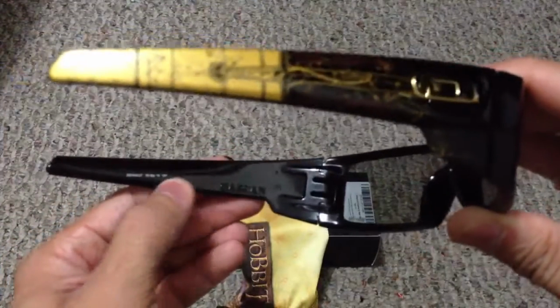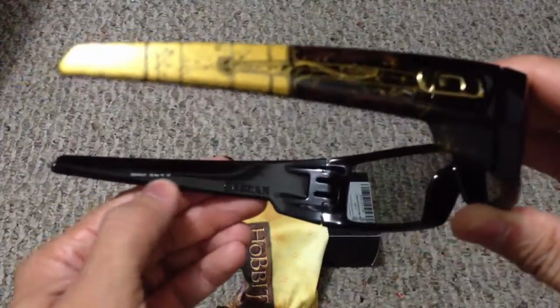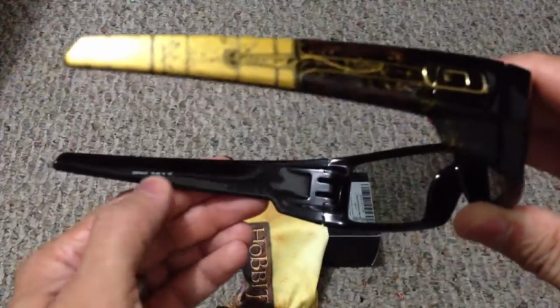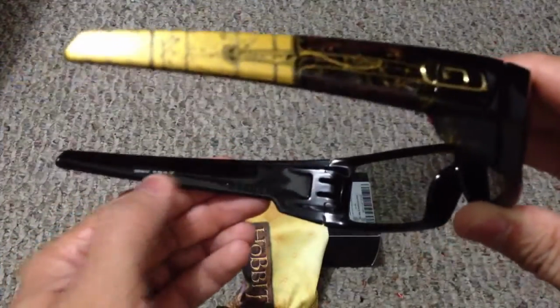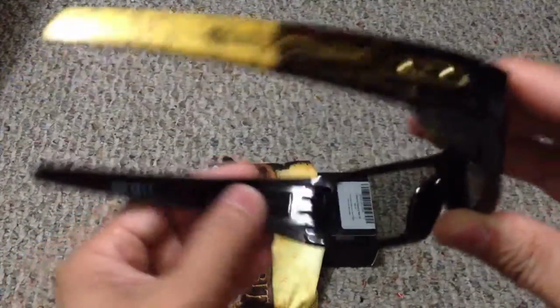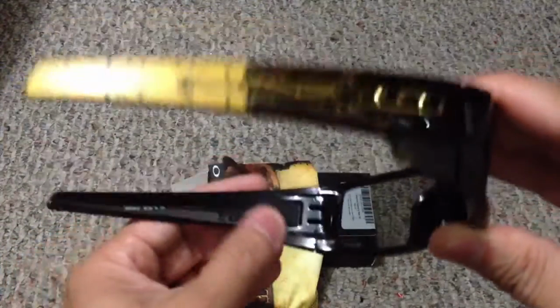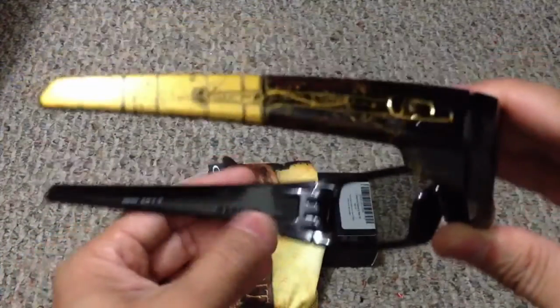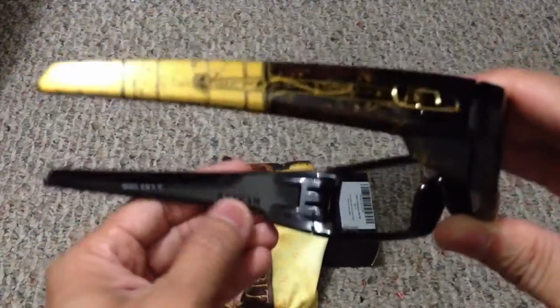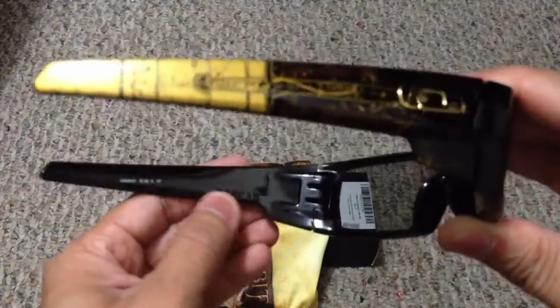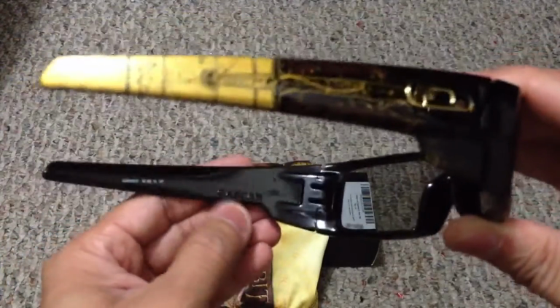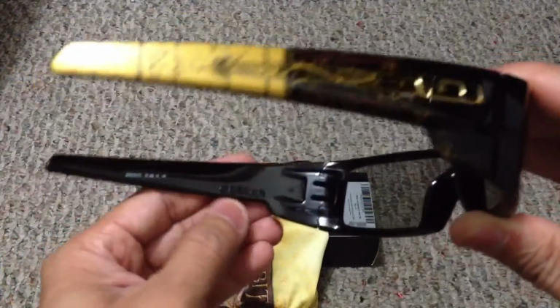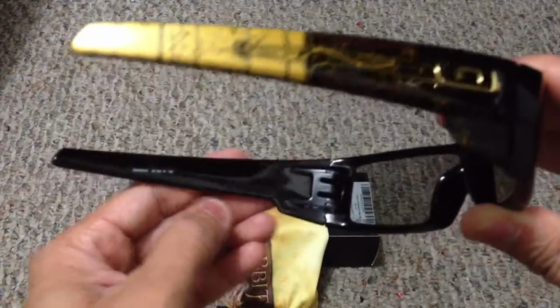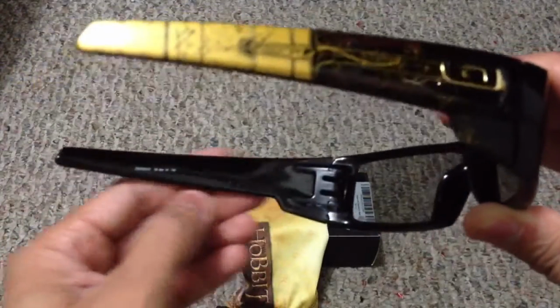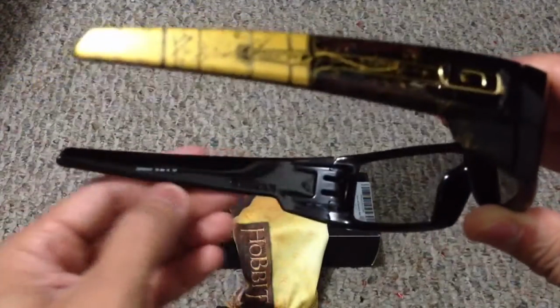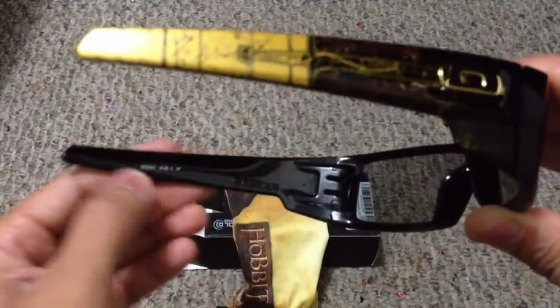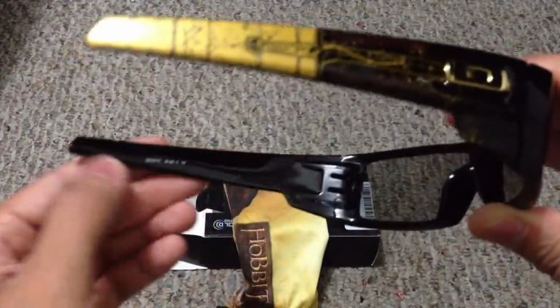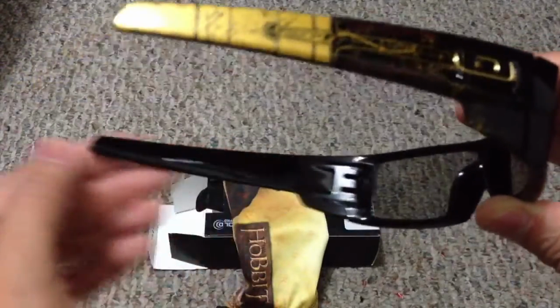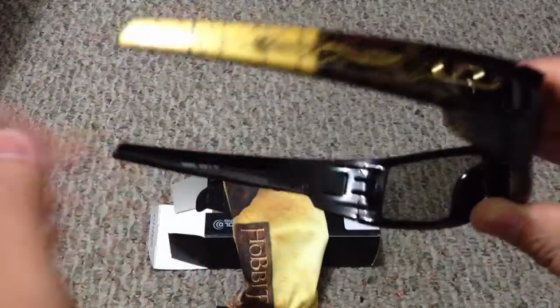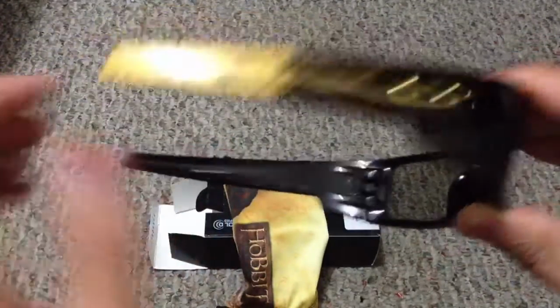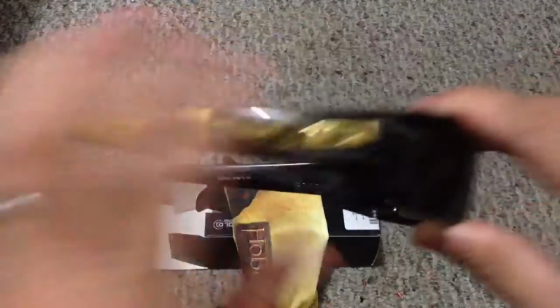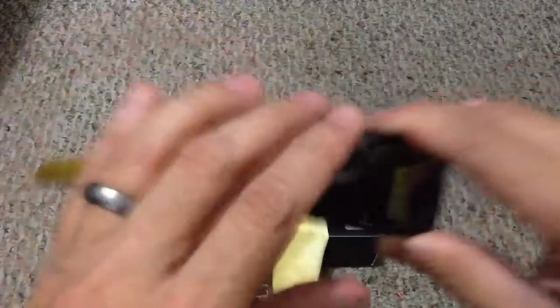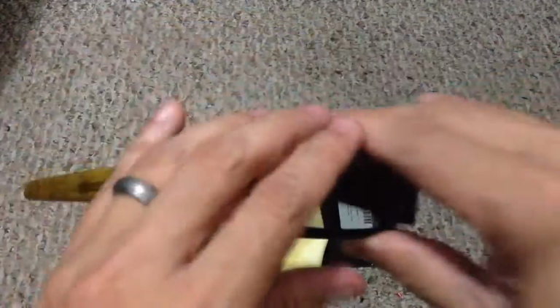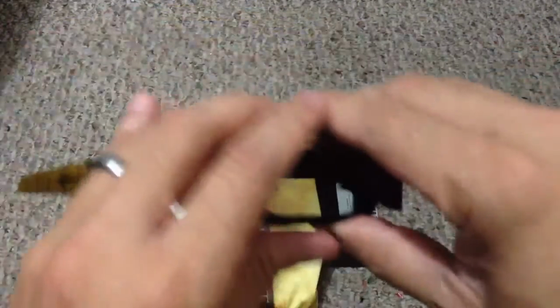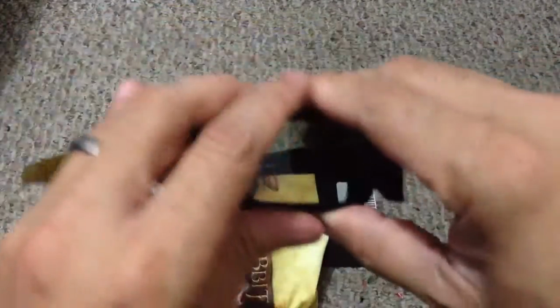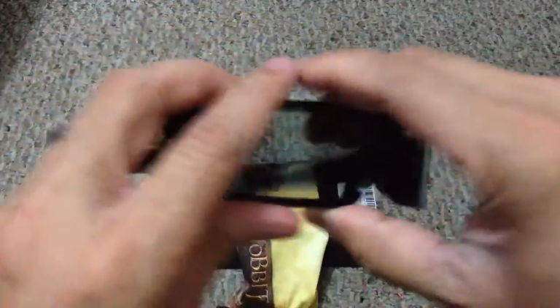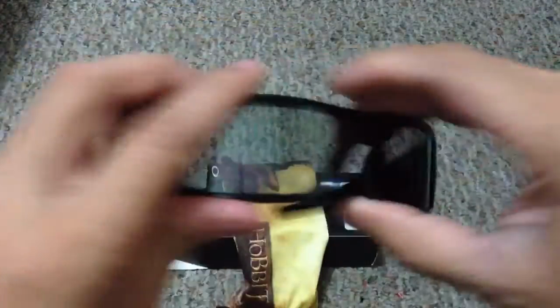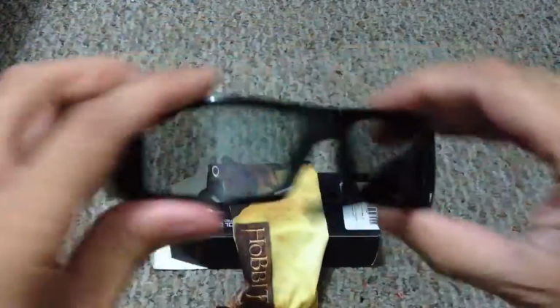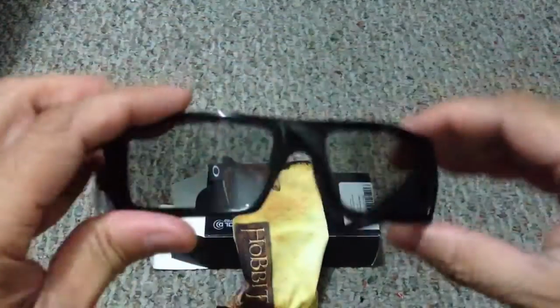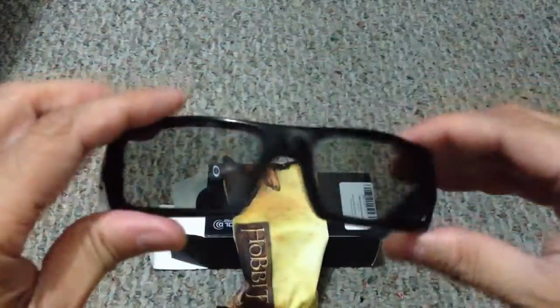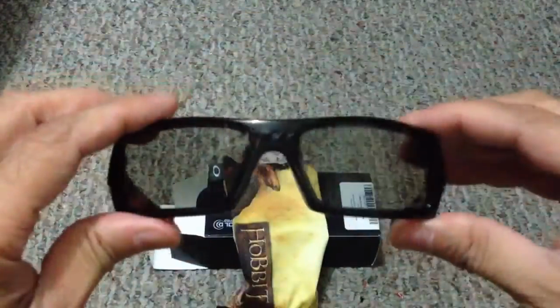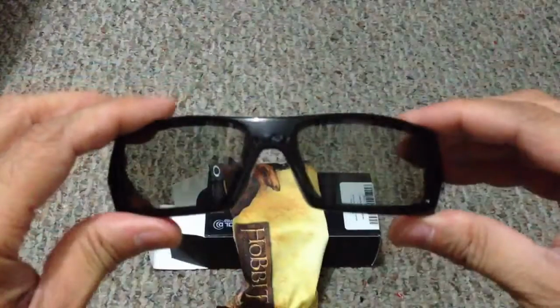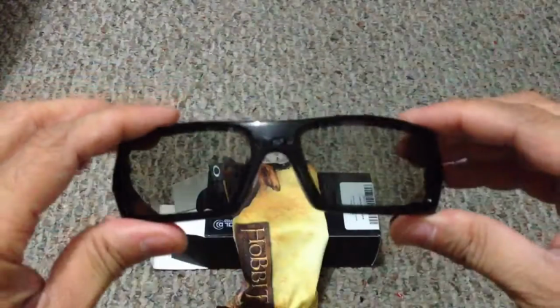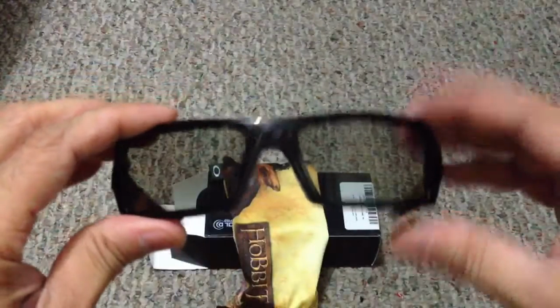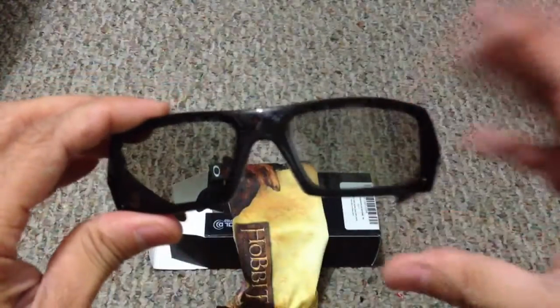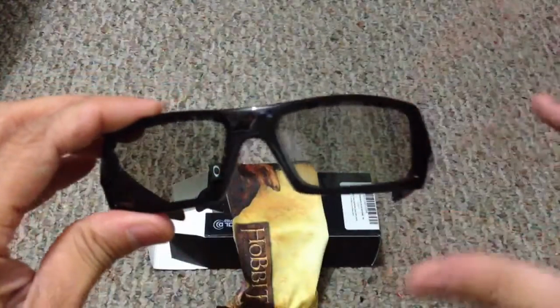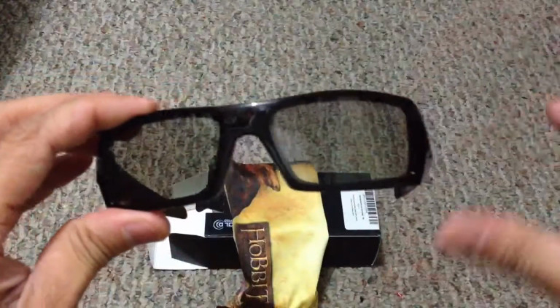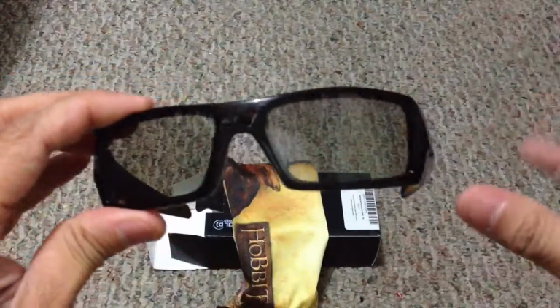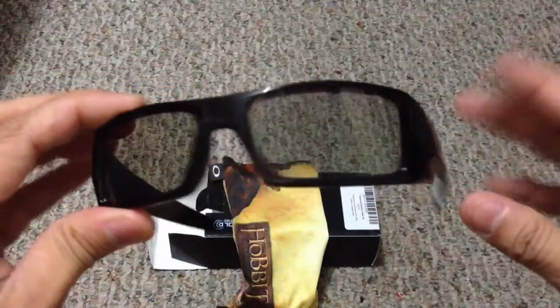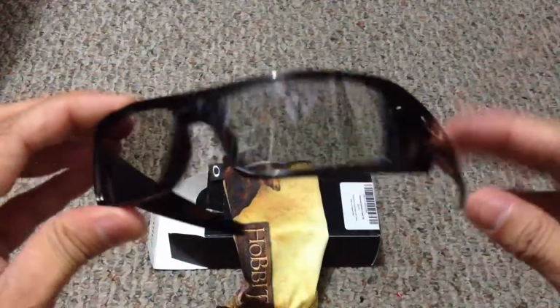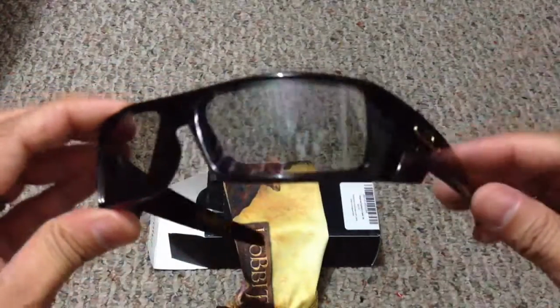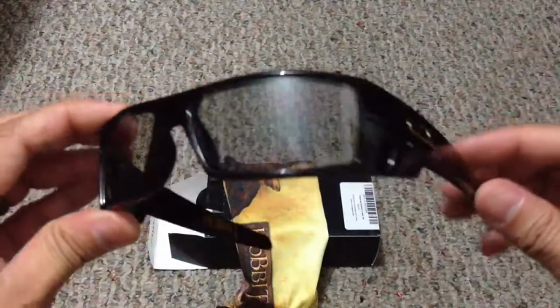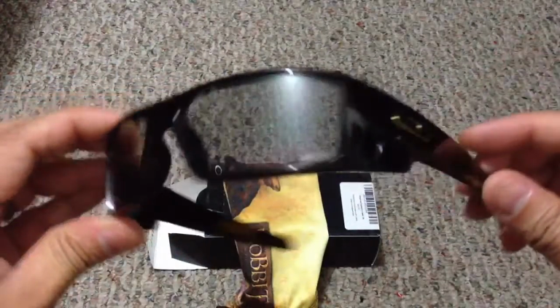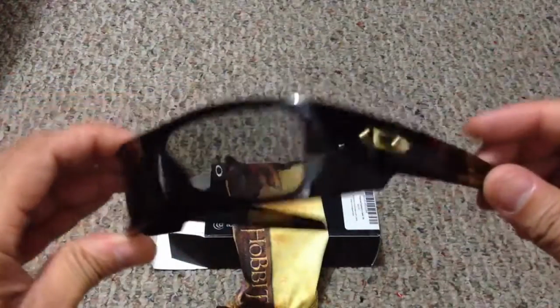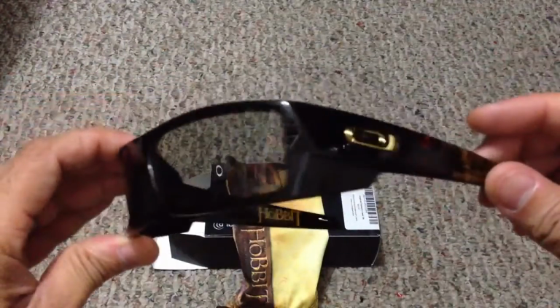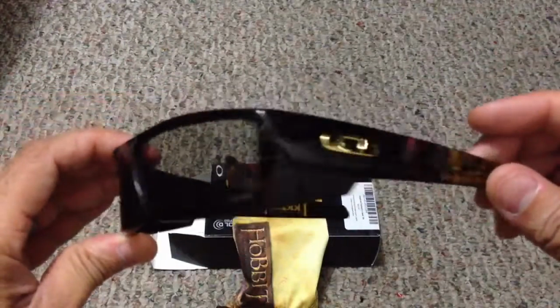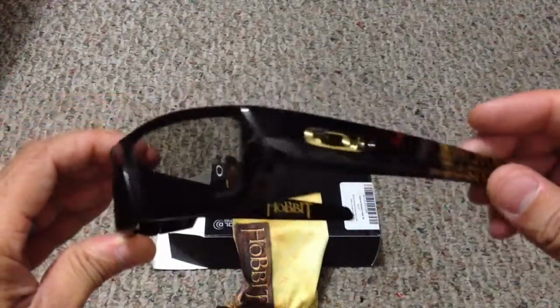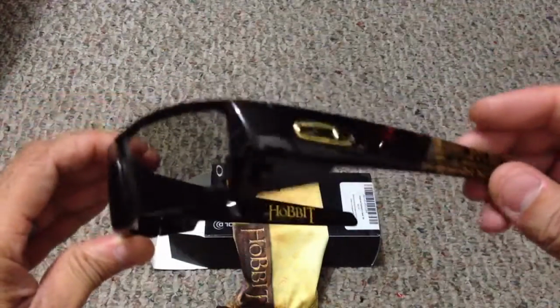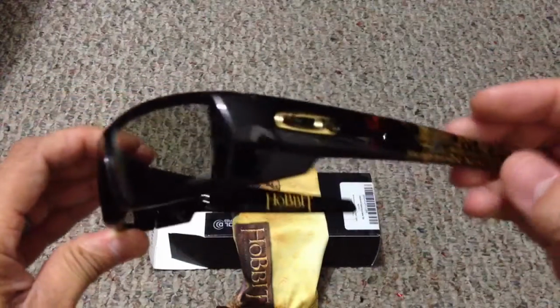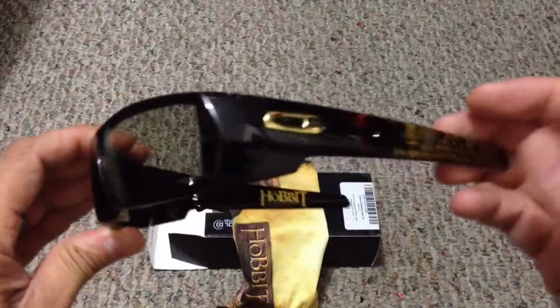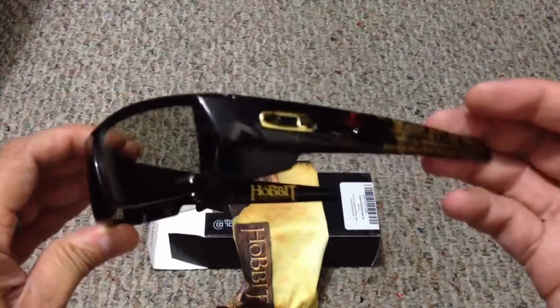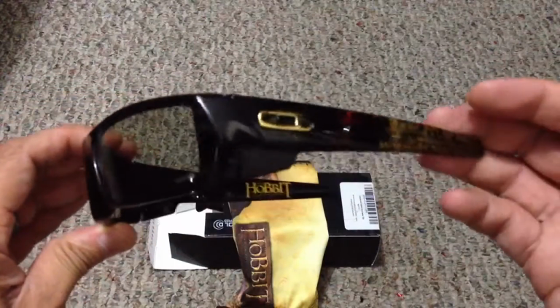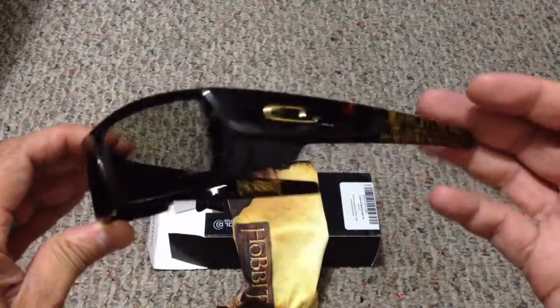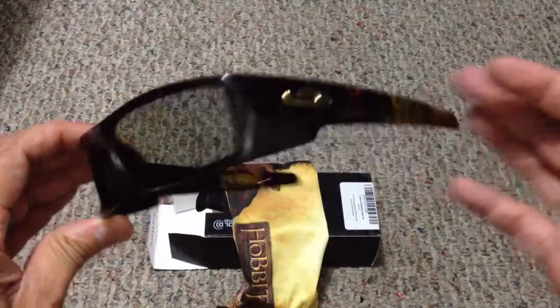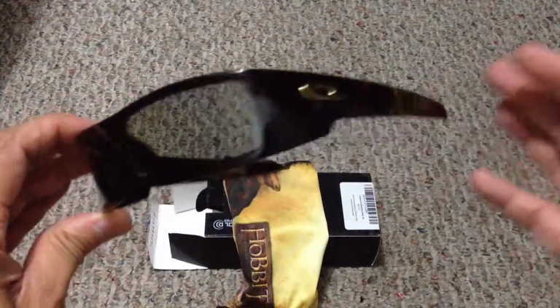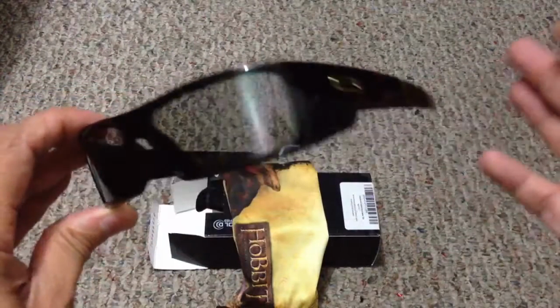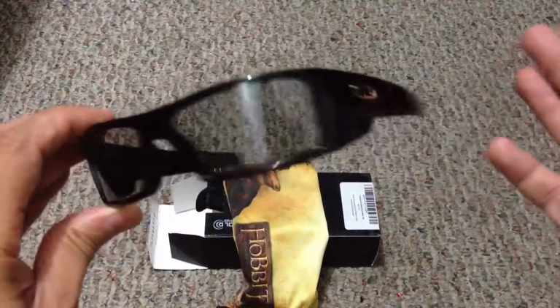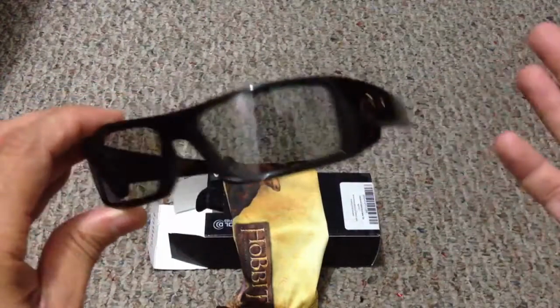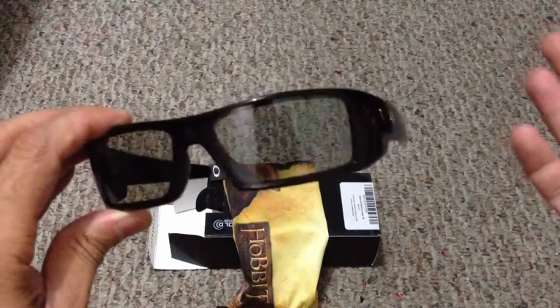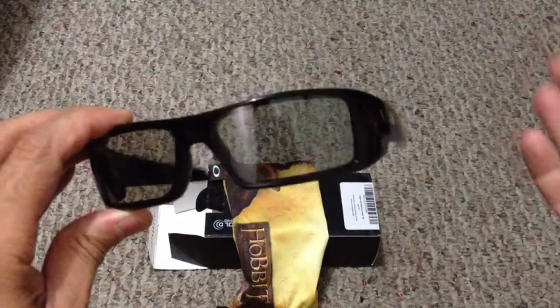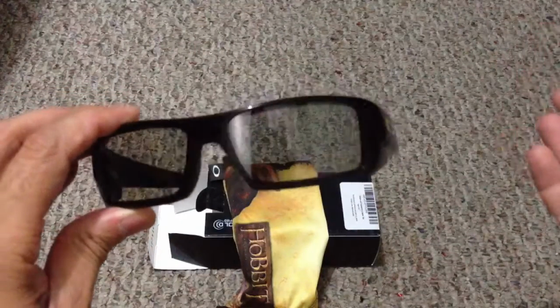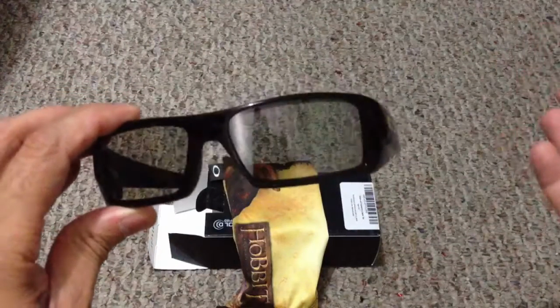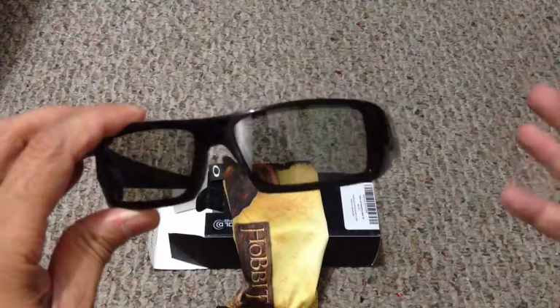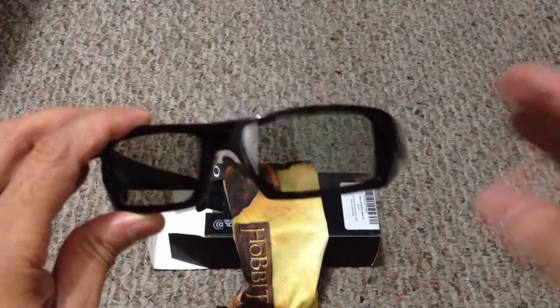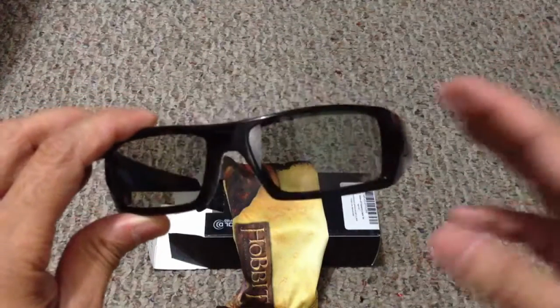On the other side you have the word 'Gas Can' etched into the frame, and there it is.